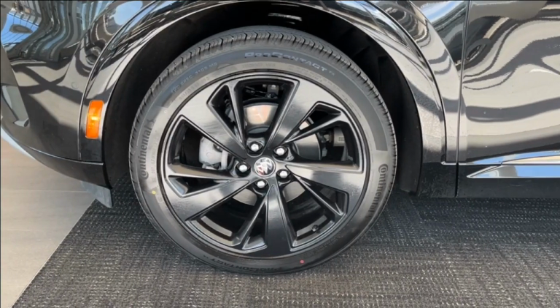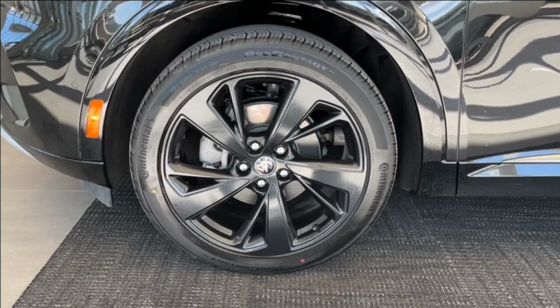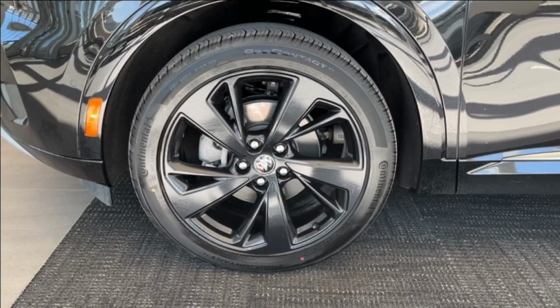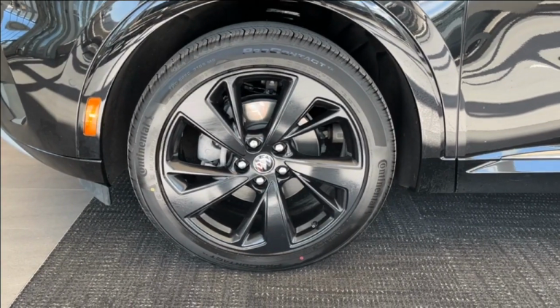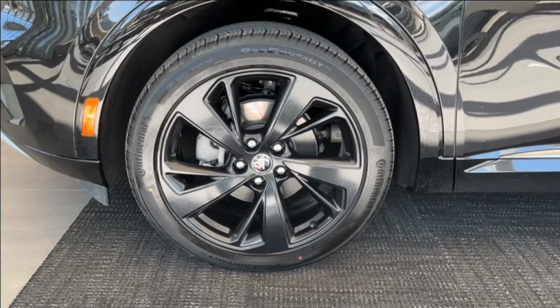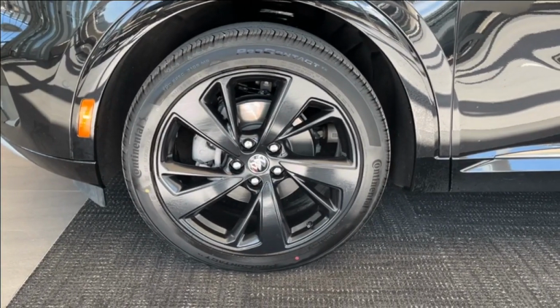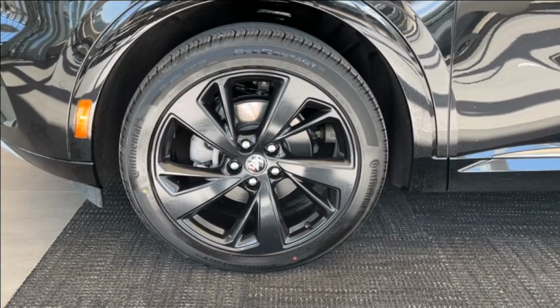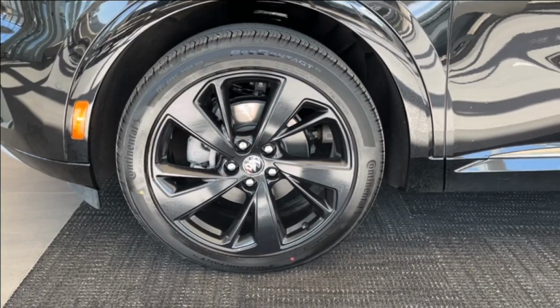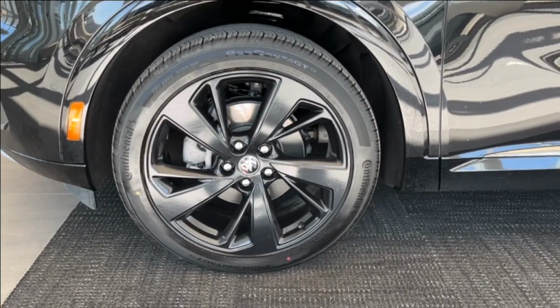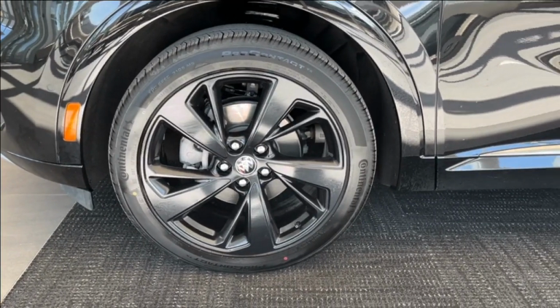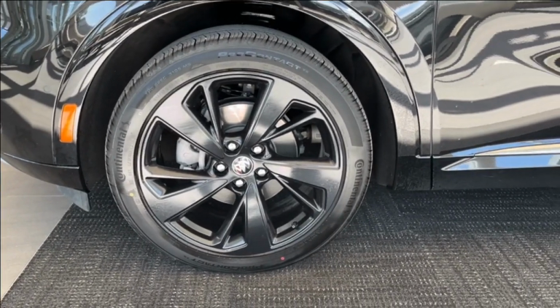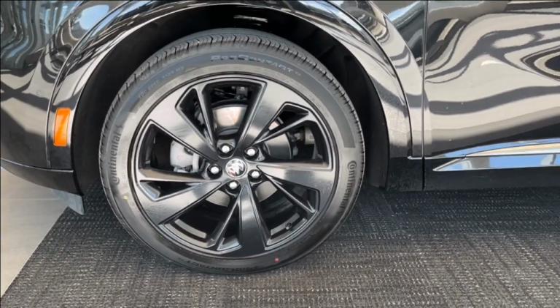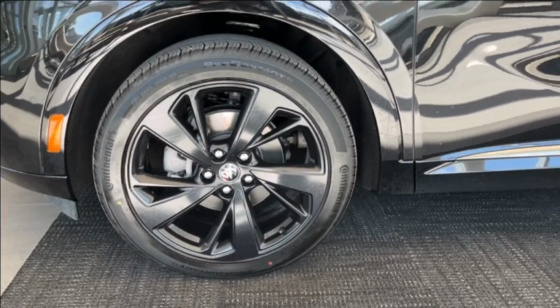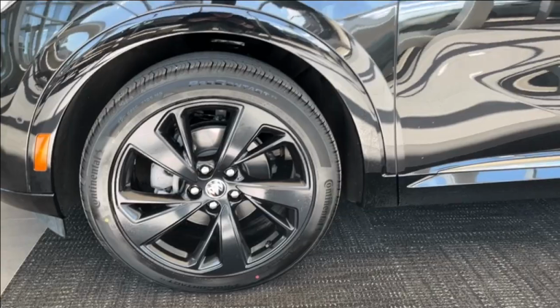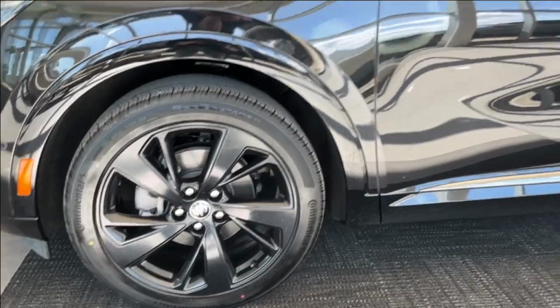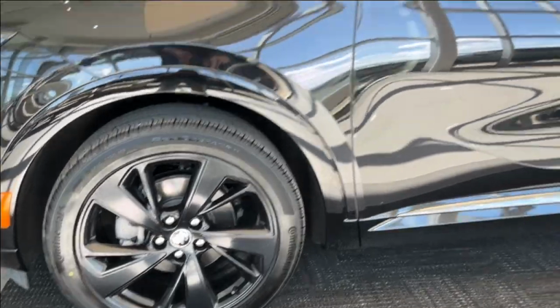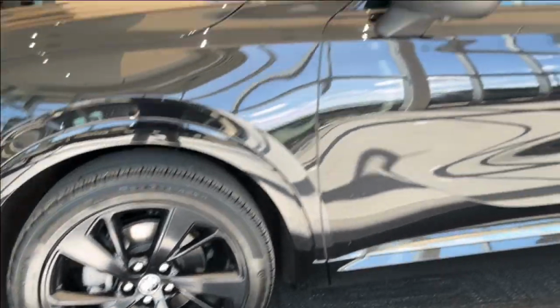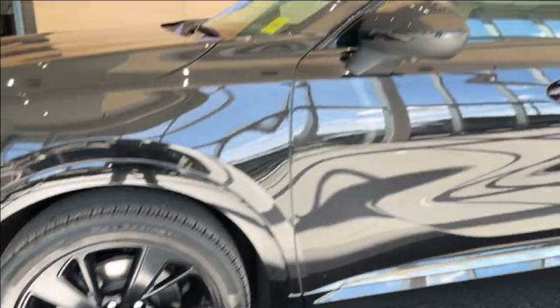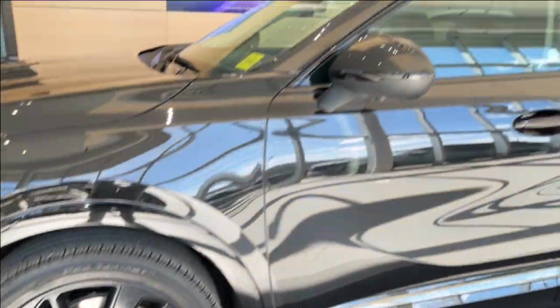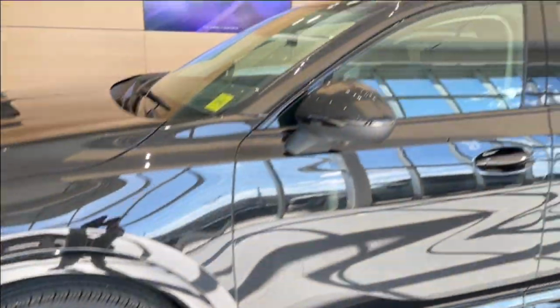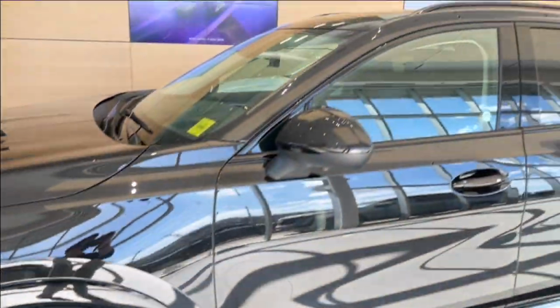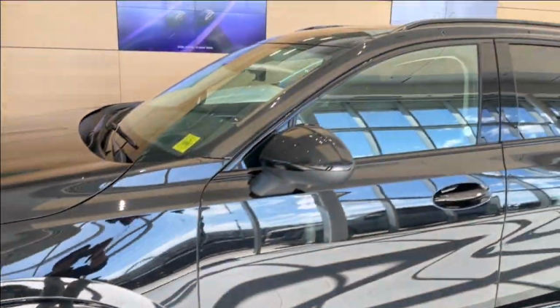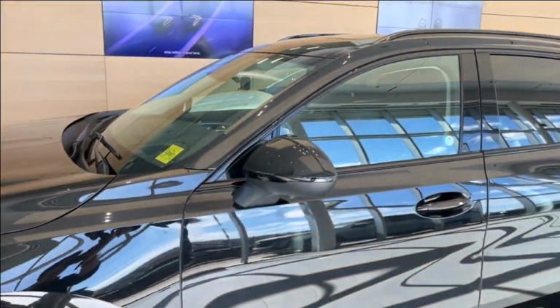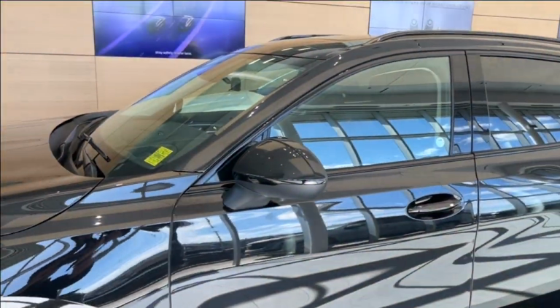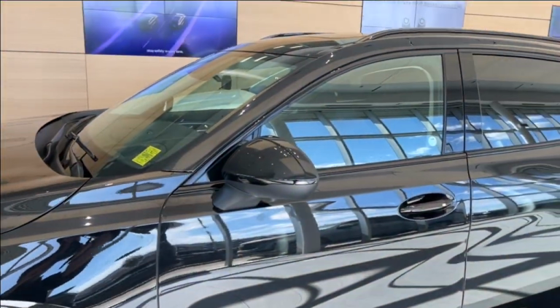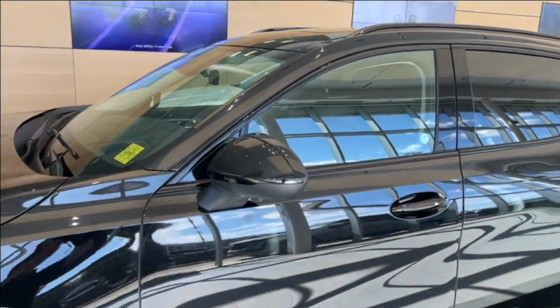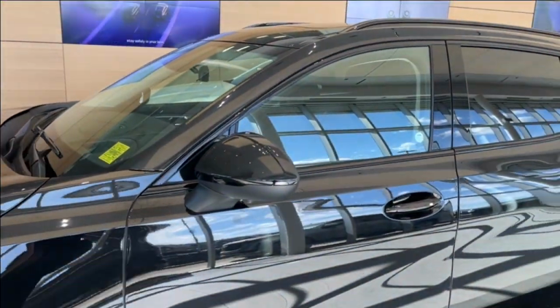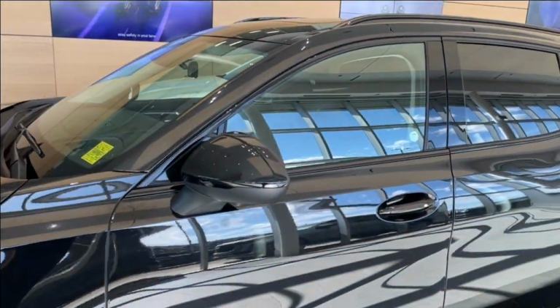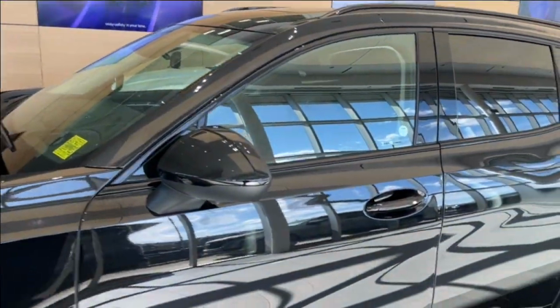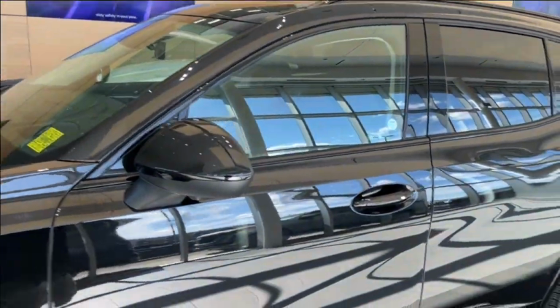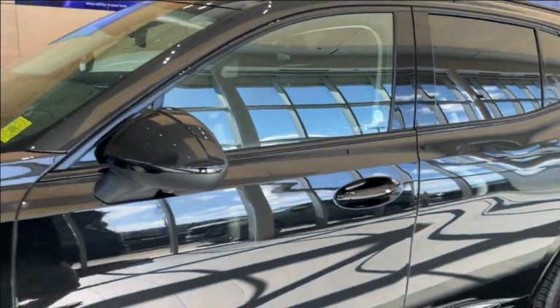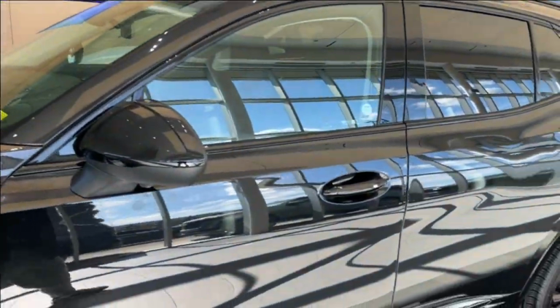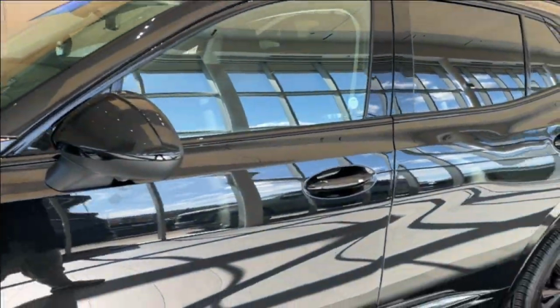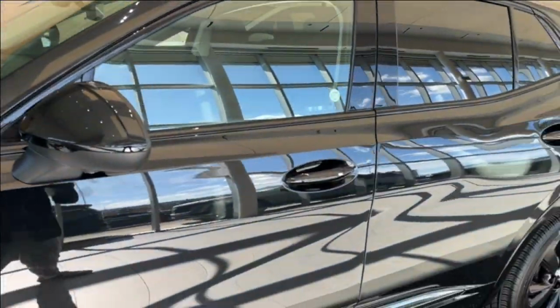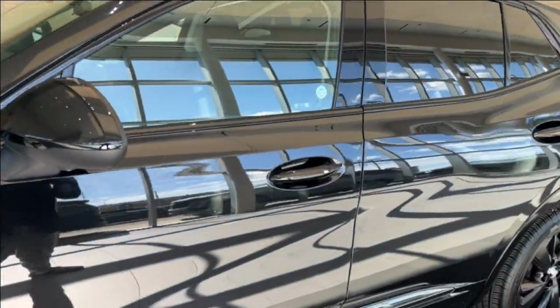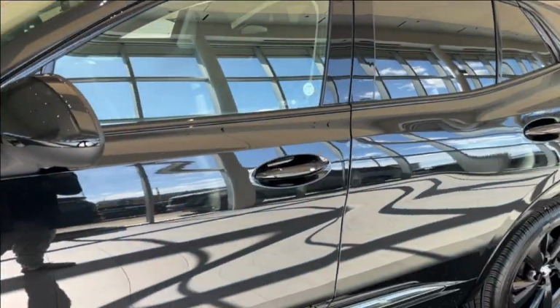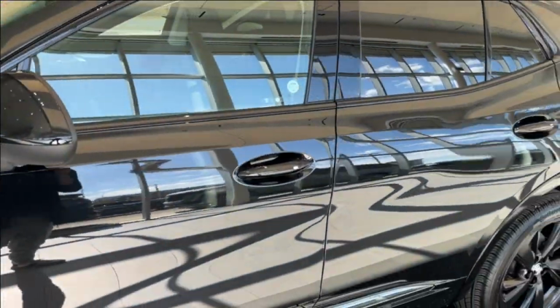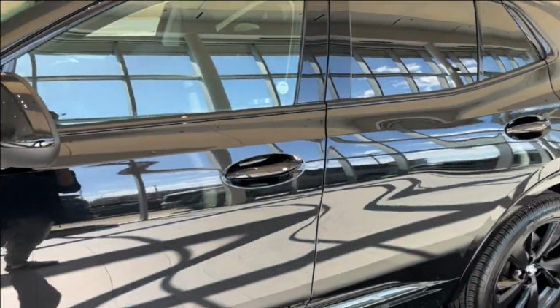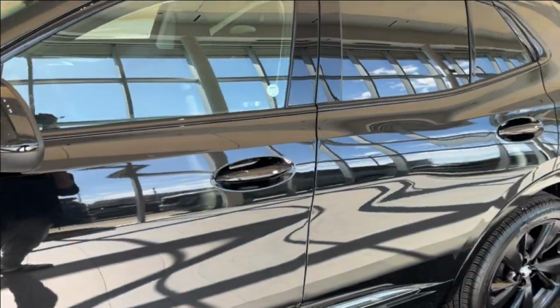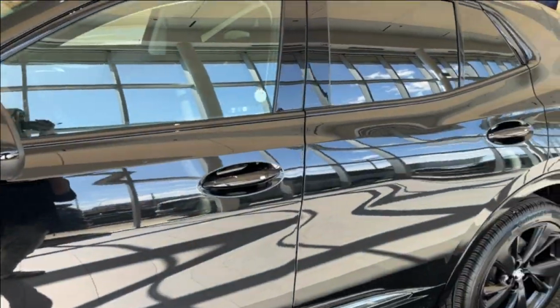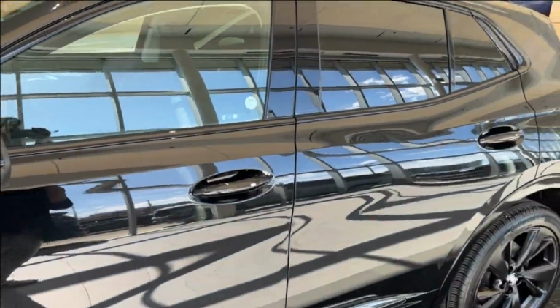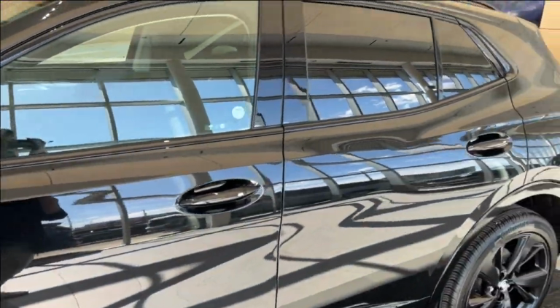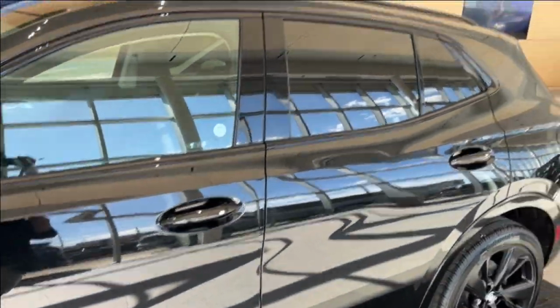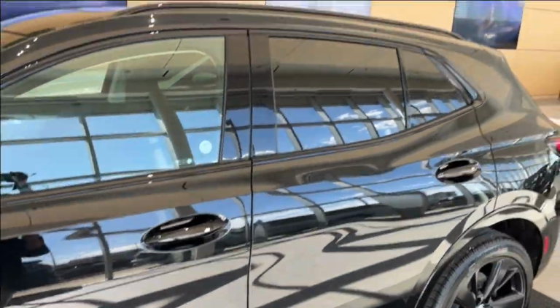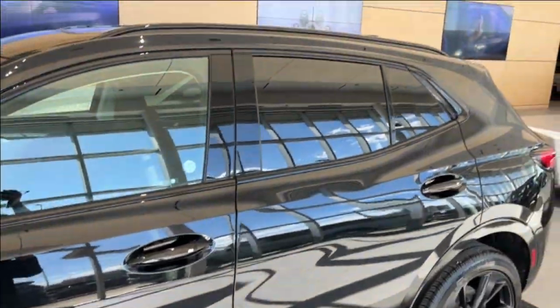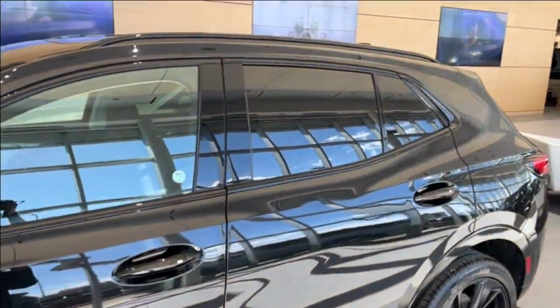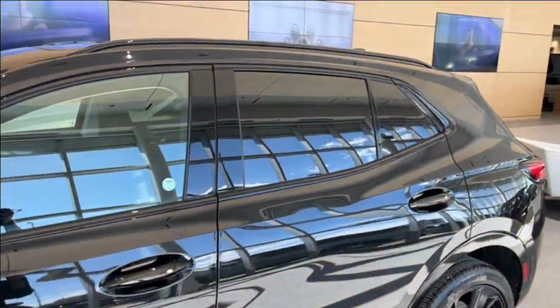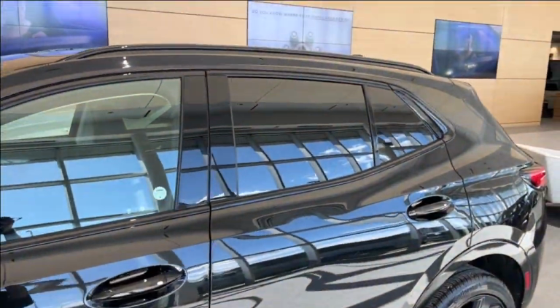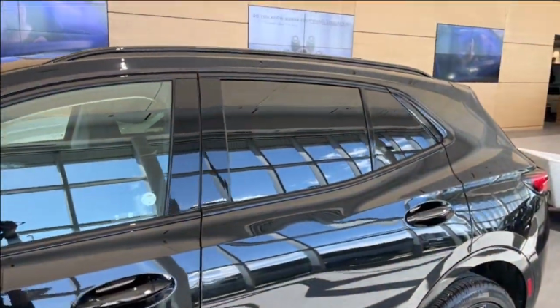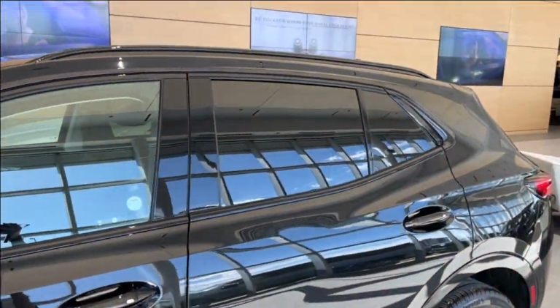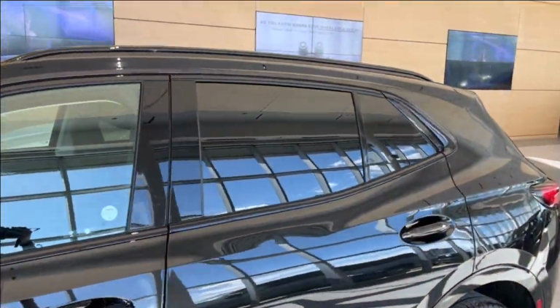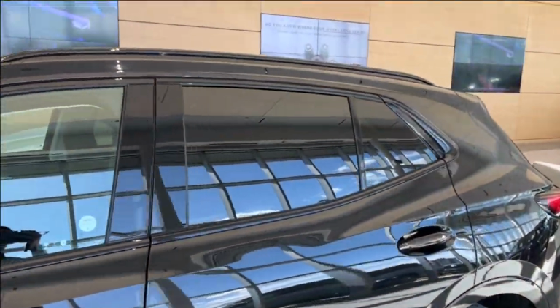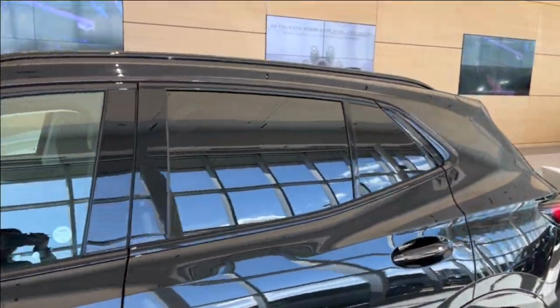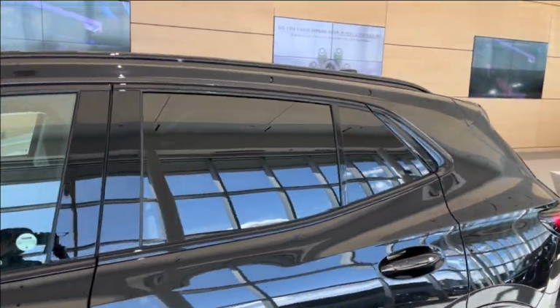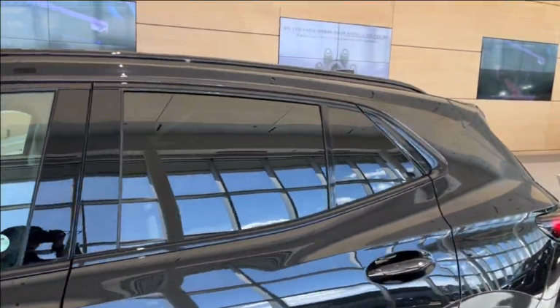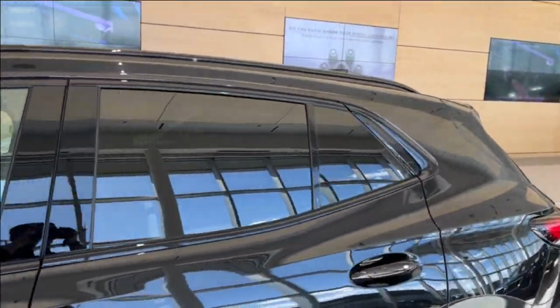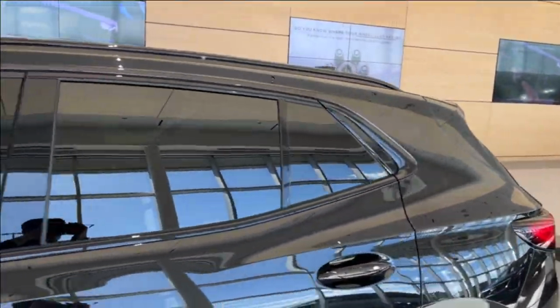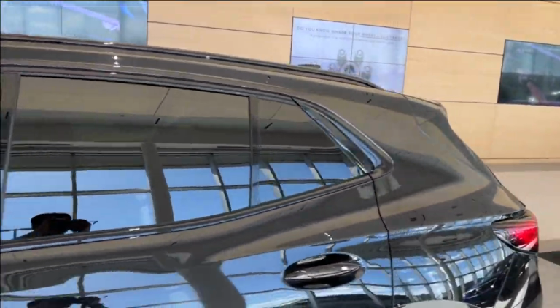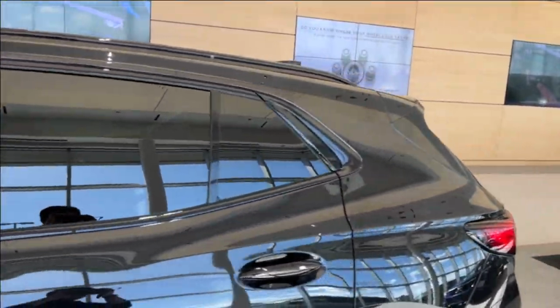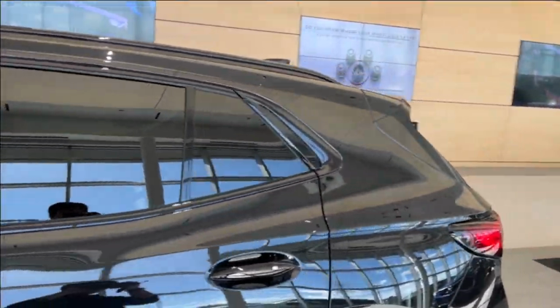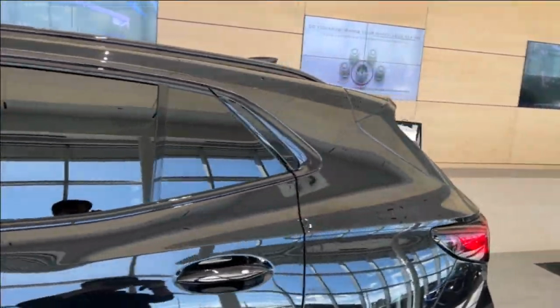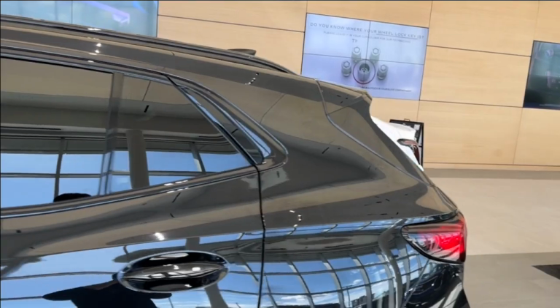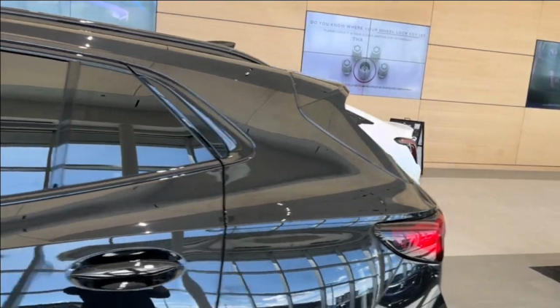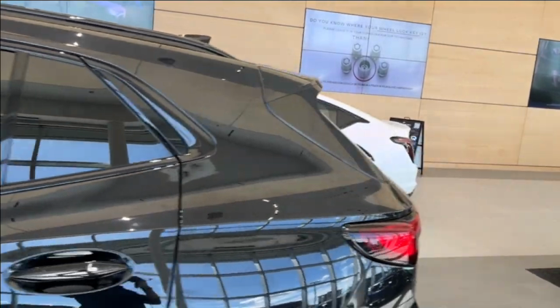Moving on to the exterior — here are the wheels. We have color-matched mirror caps and door handles with keyless entry, as well as privacy tint on the rear windows.